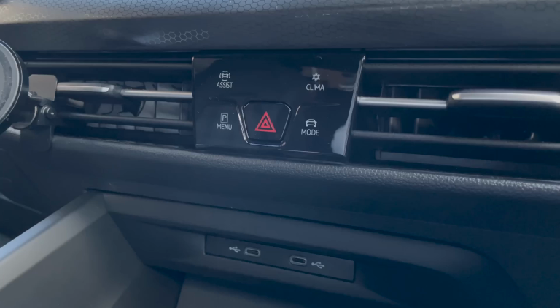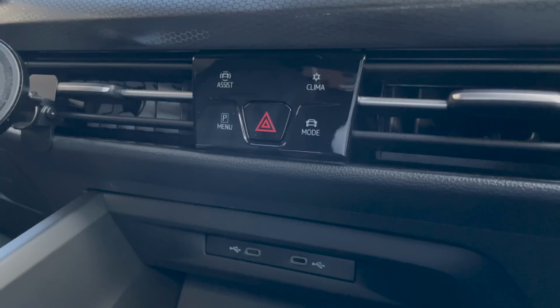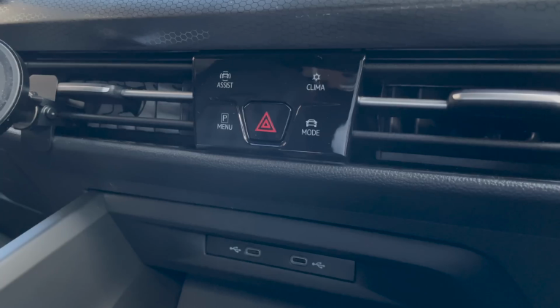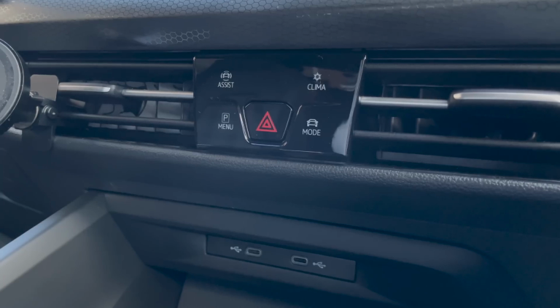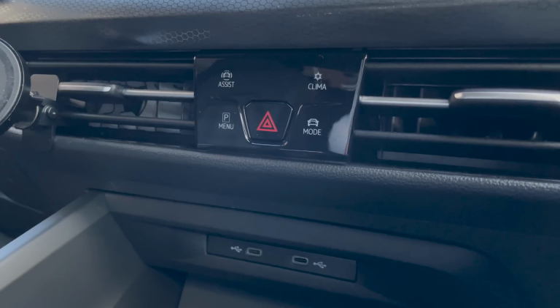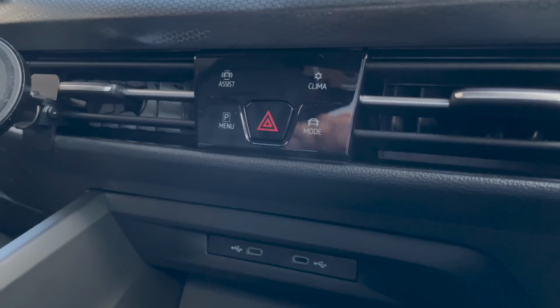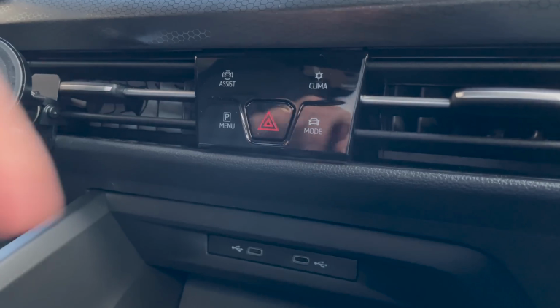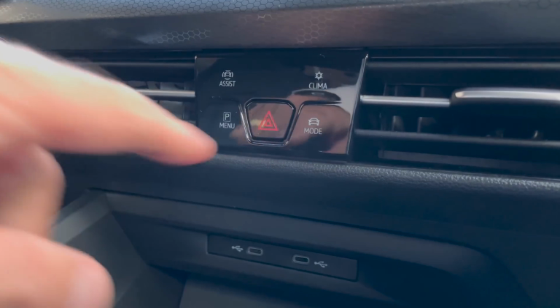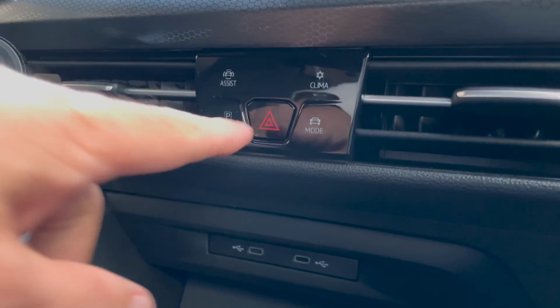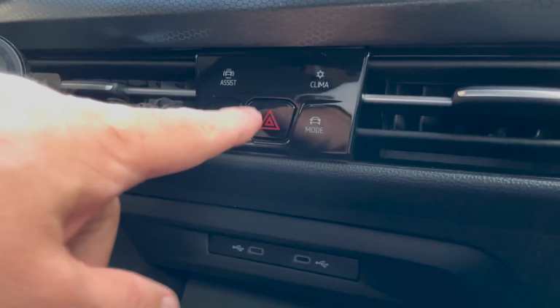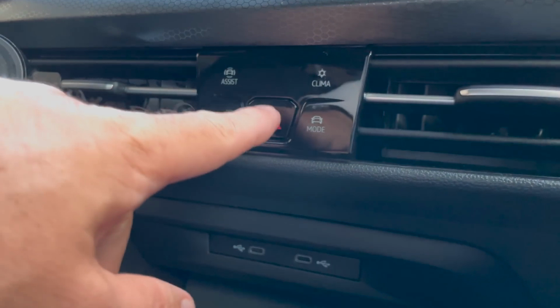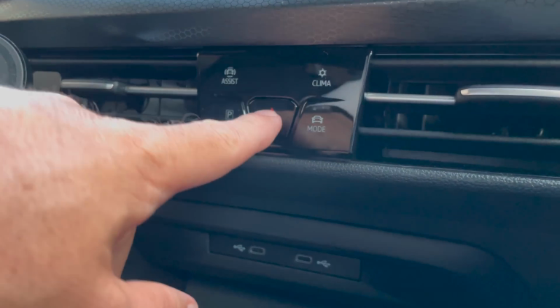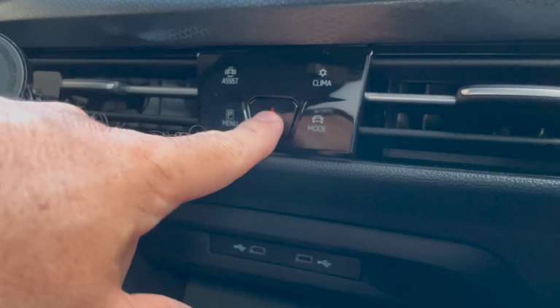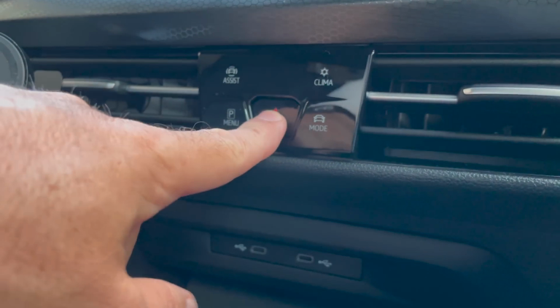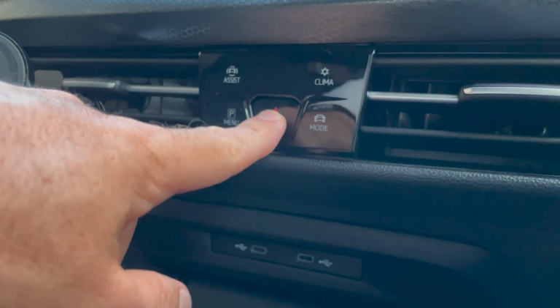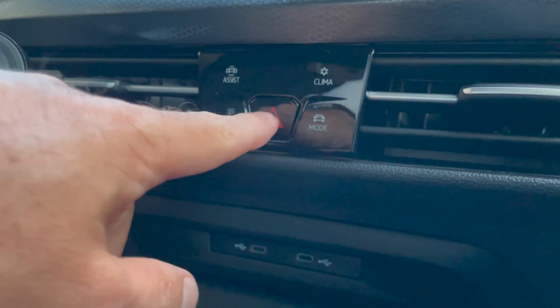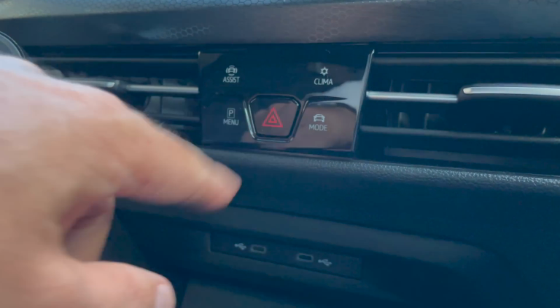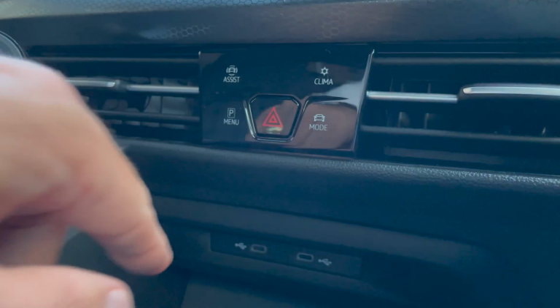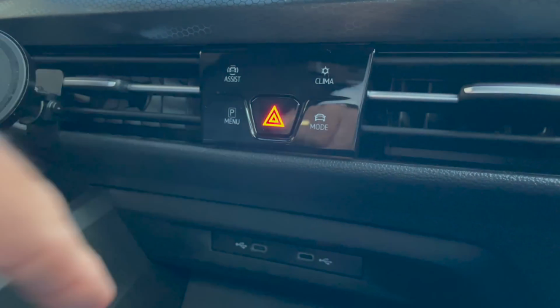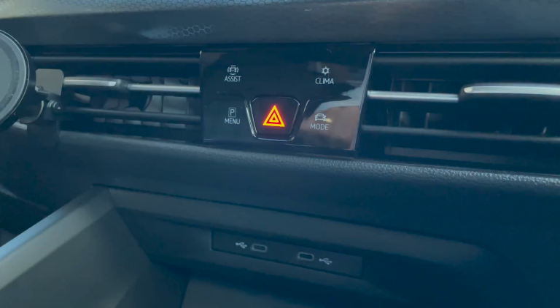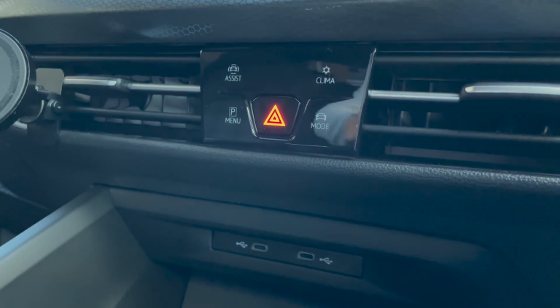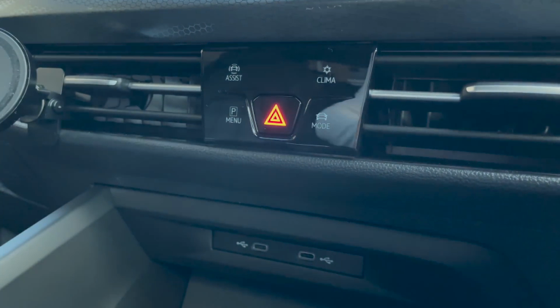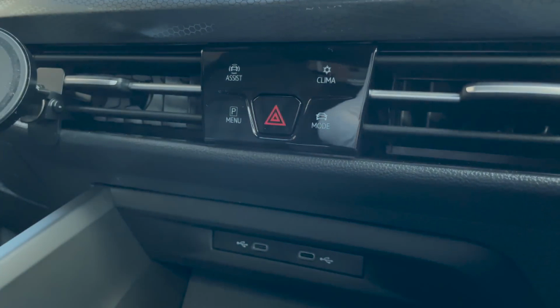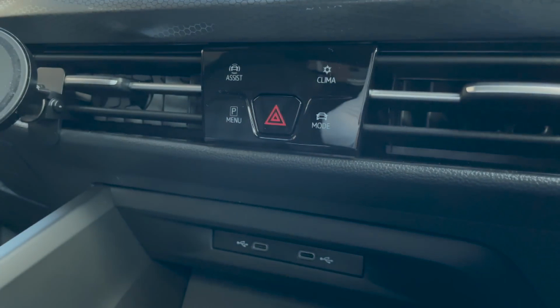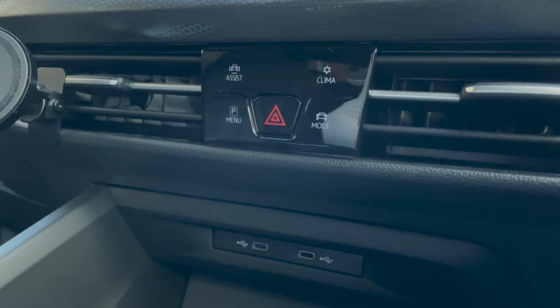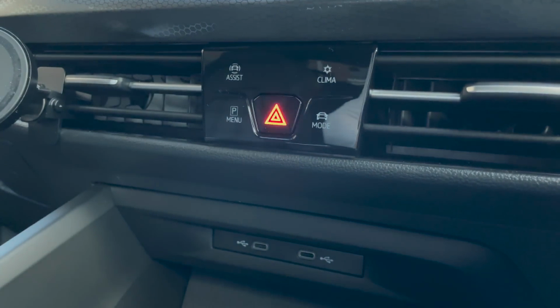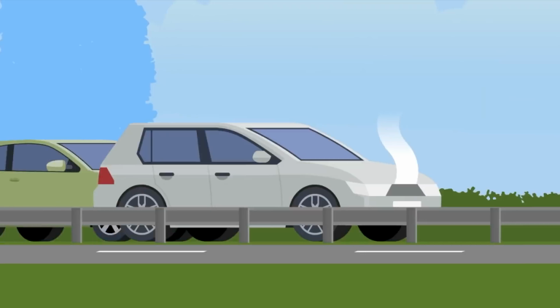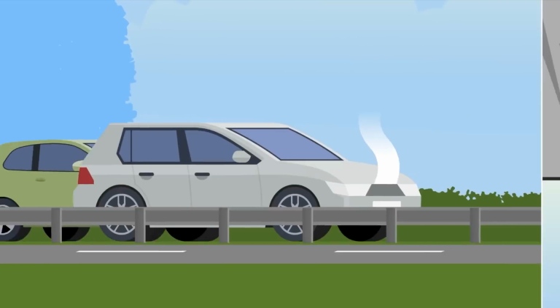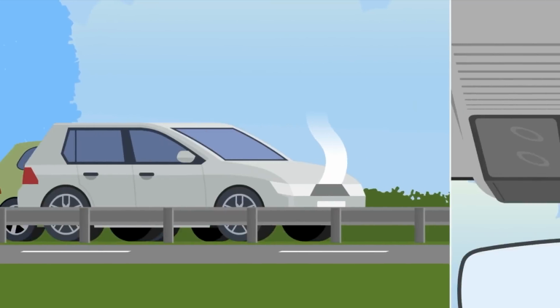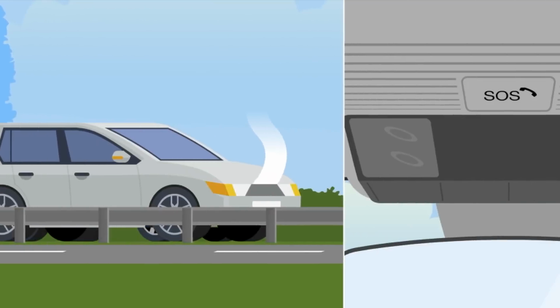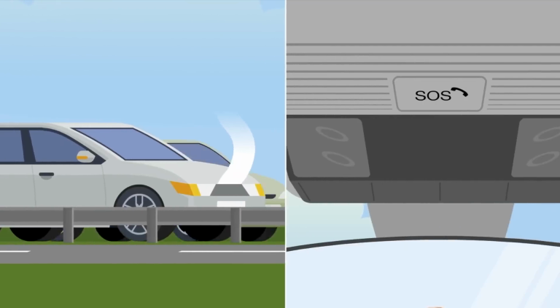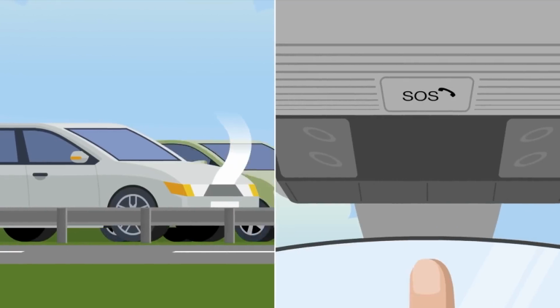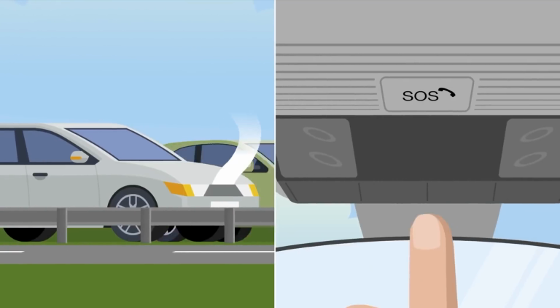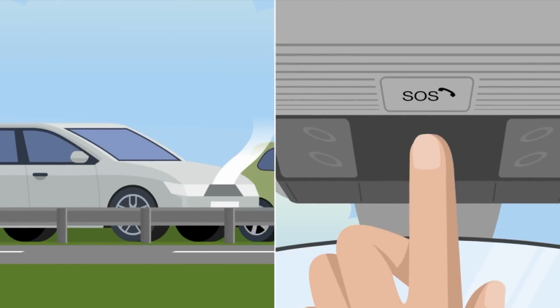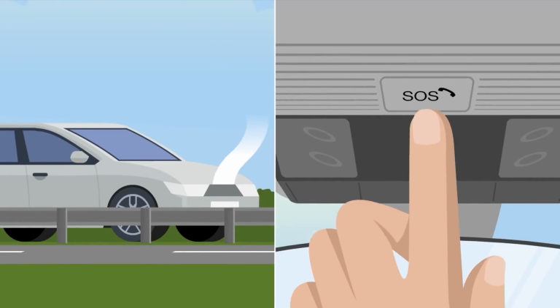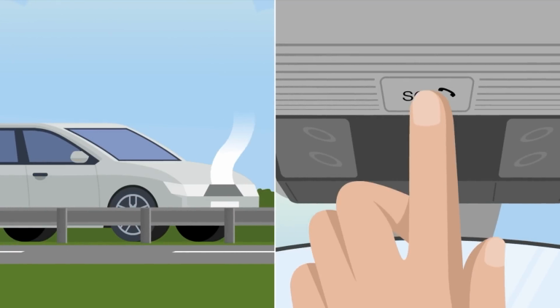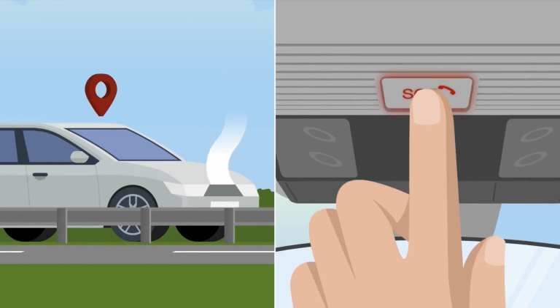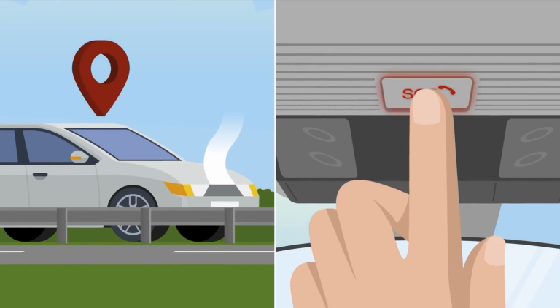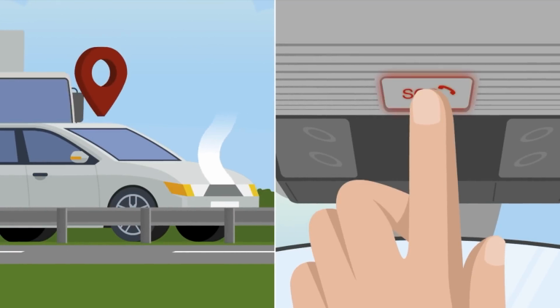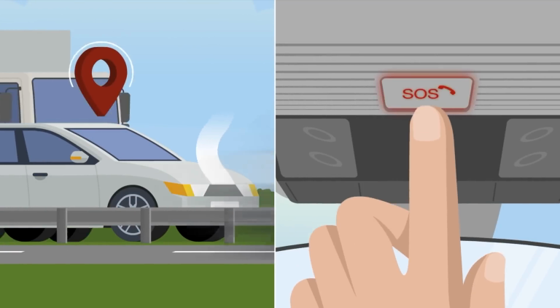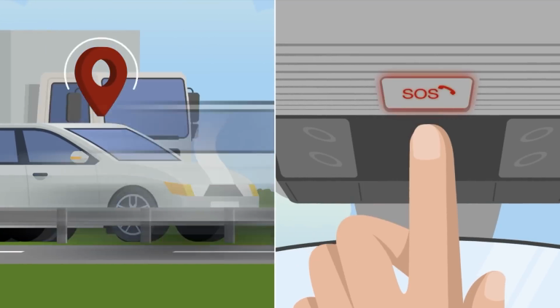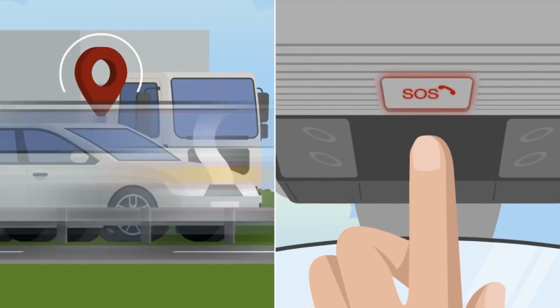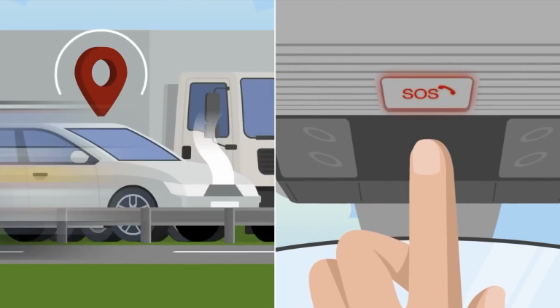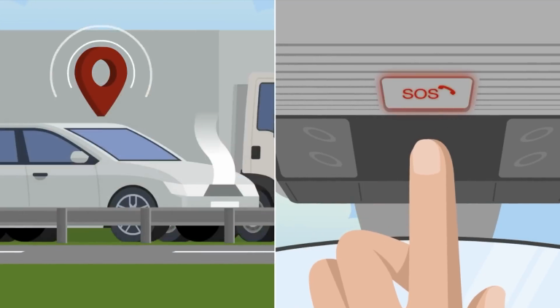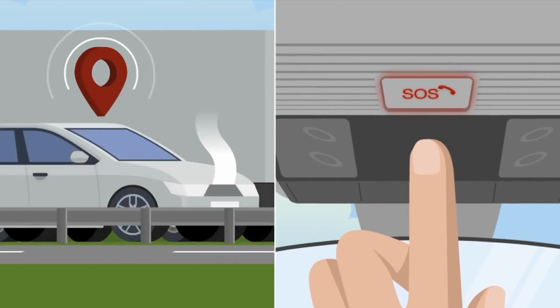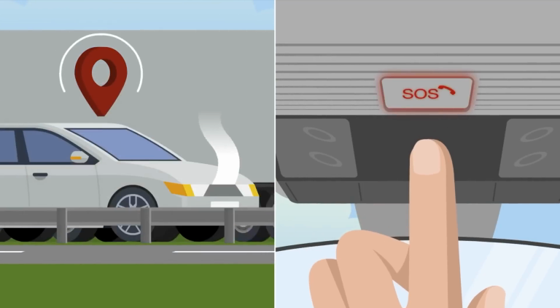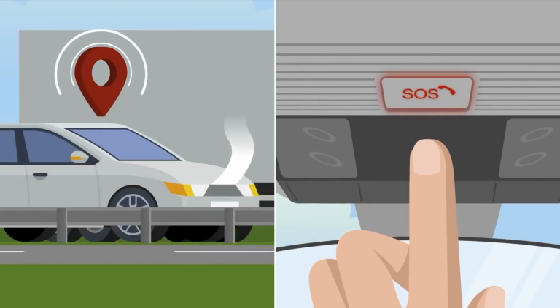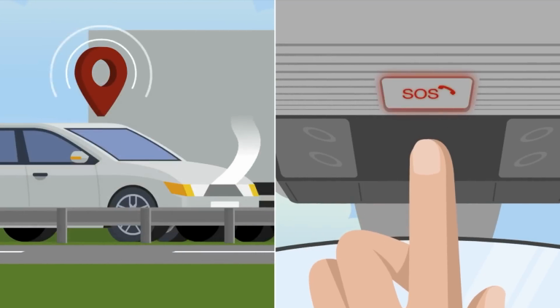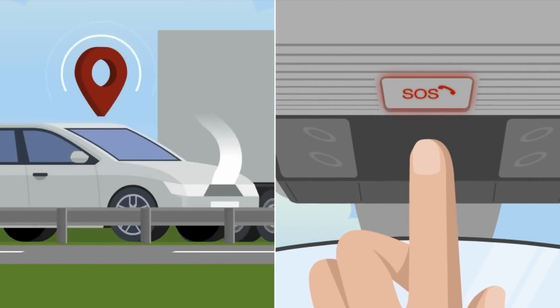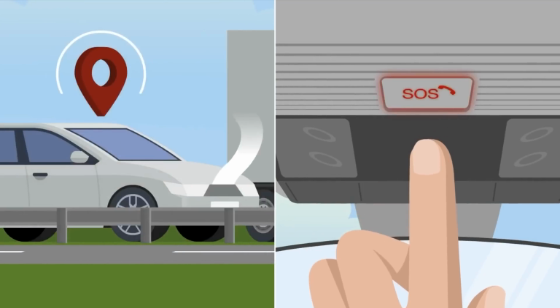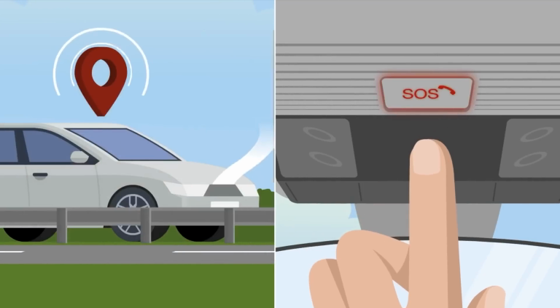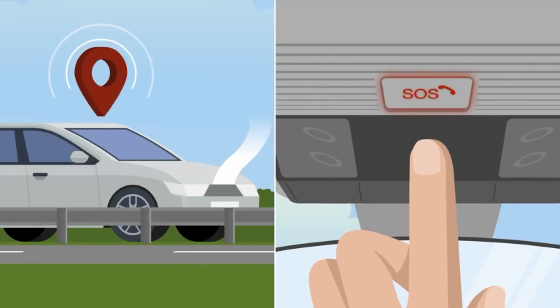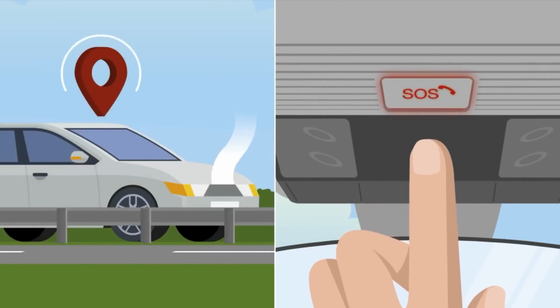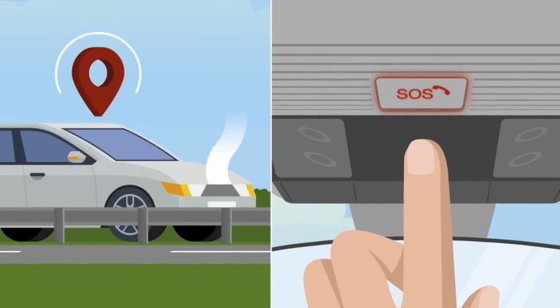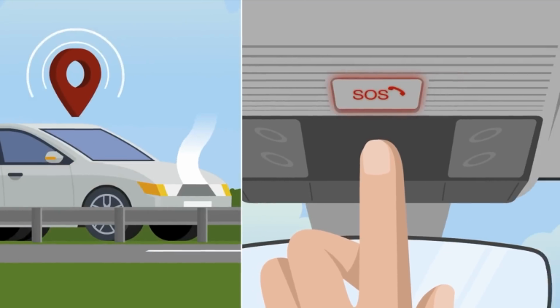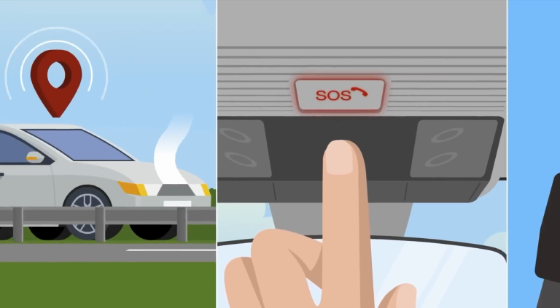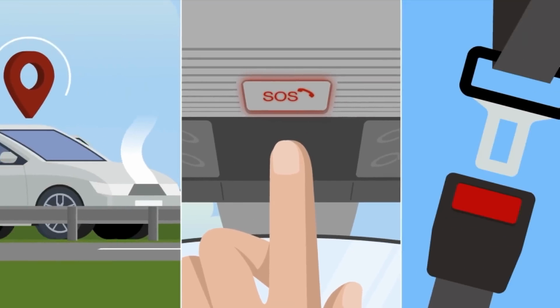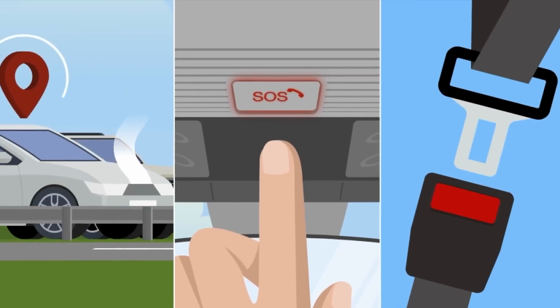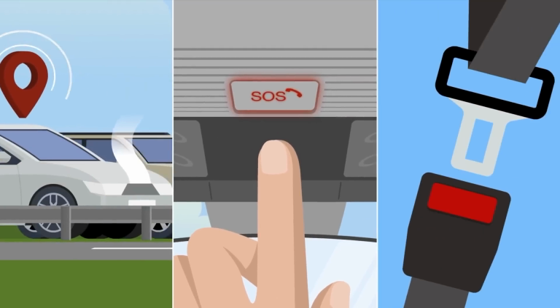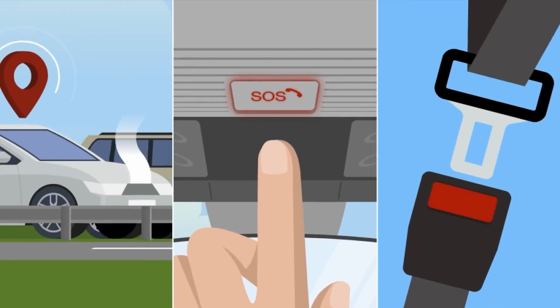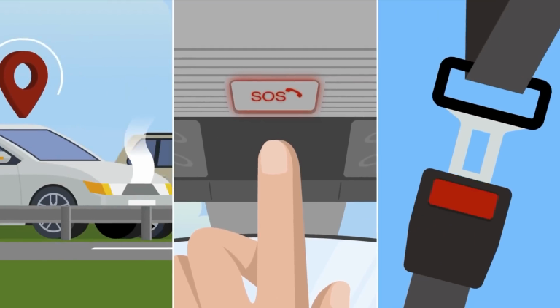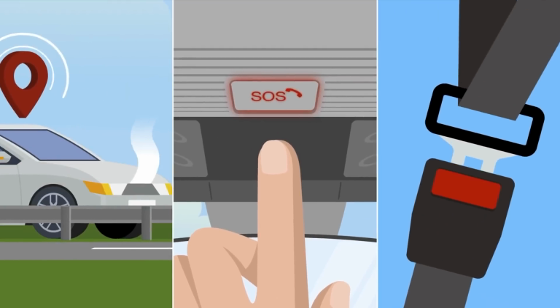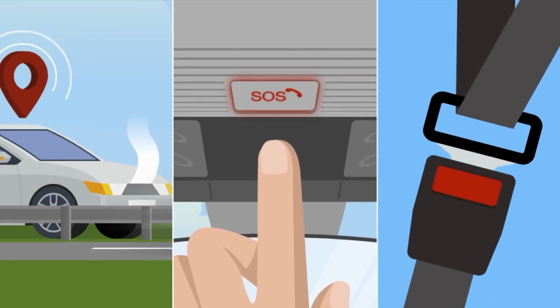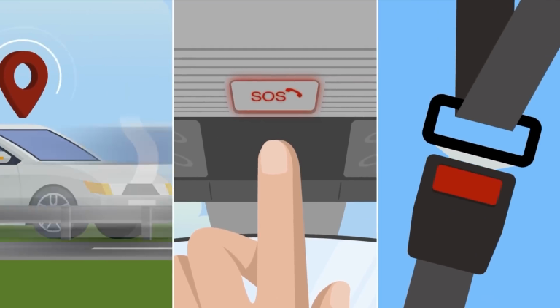If this is the case, turn on your hazard warning lights, press the eCall button to dial 999, and keep your seat belt on.